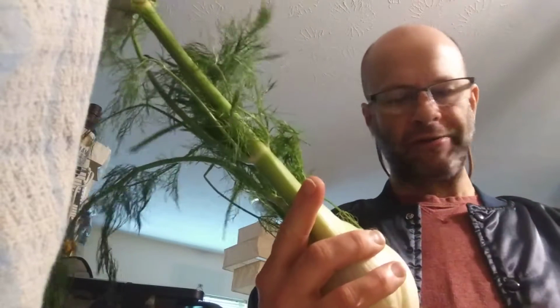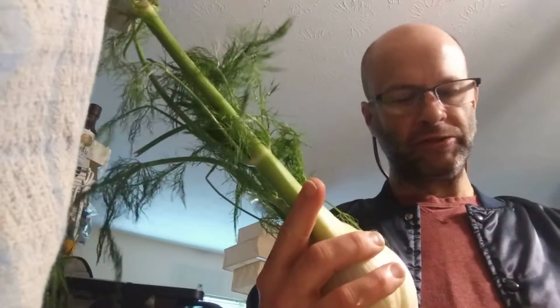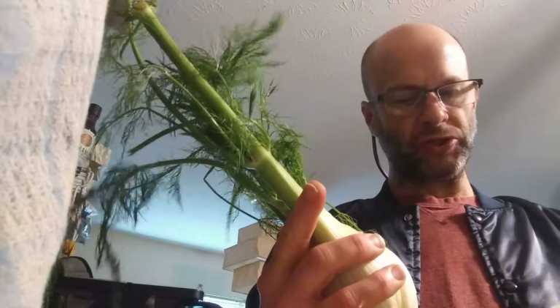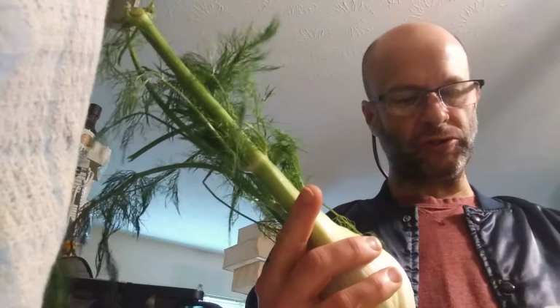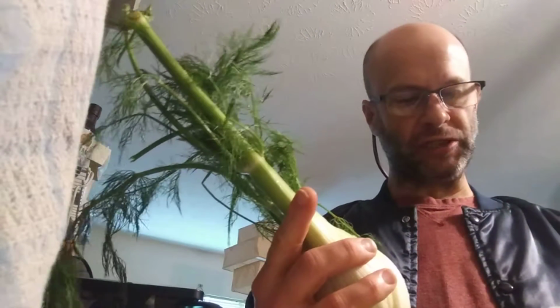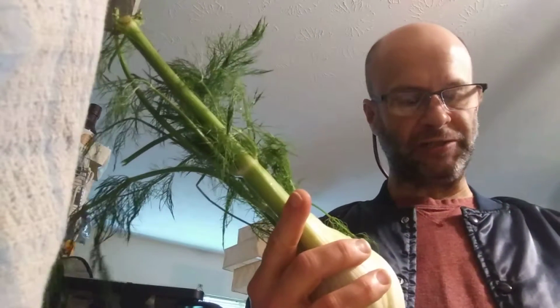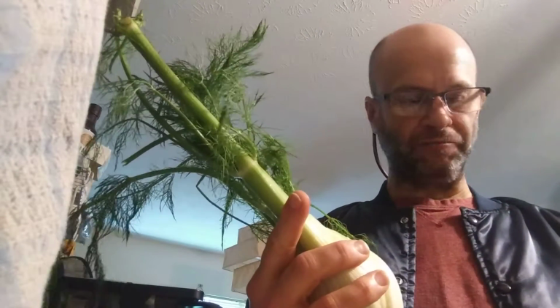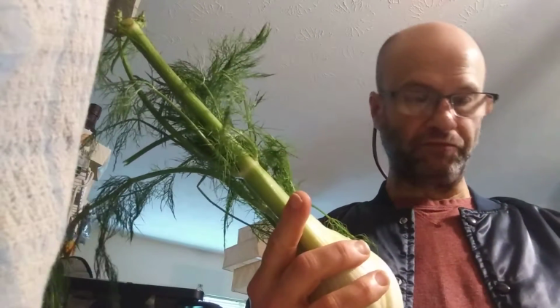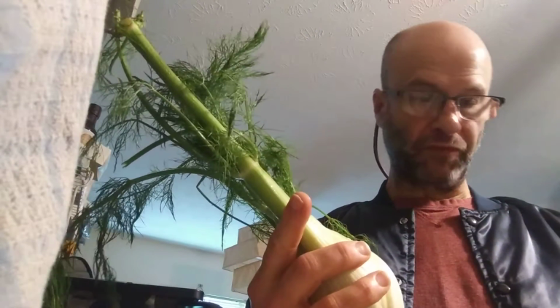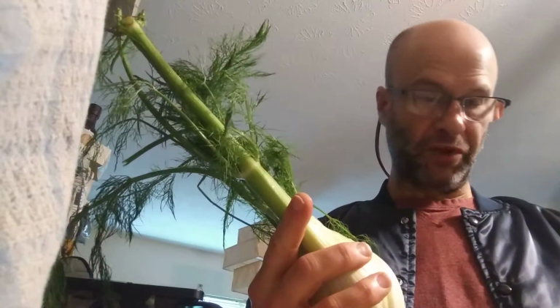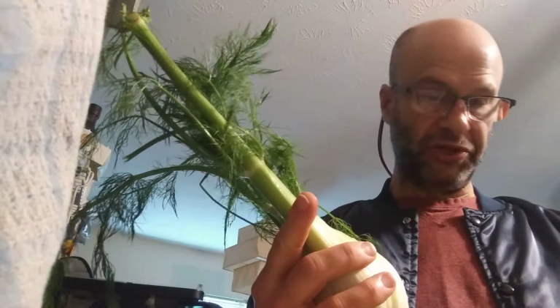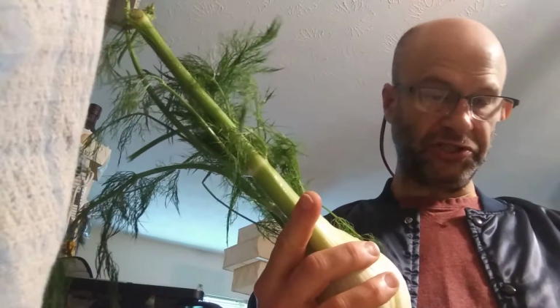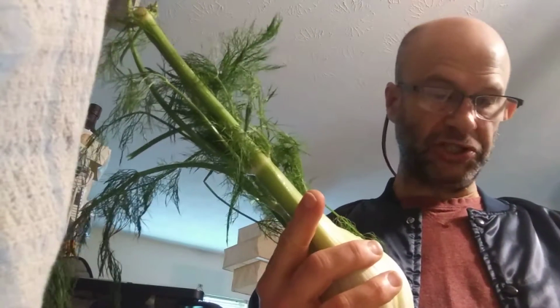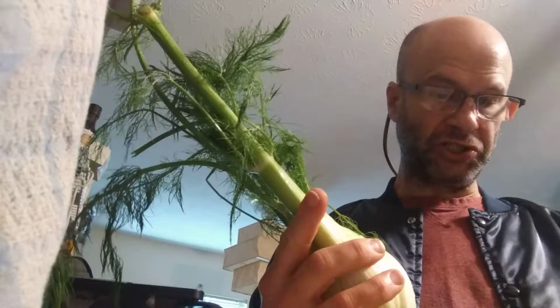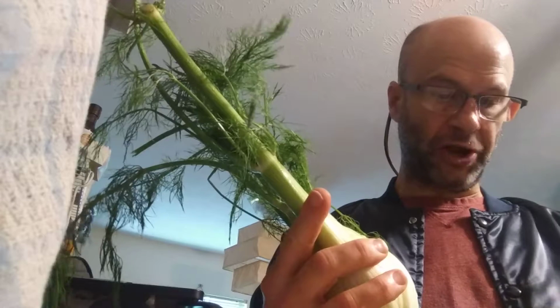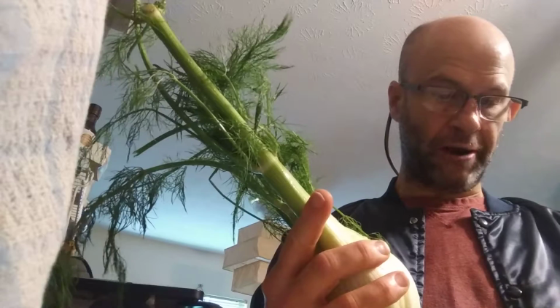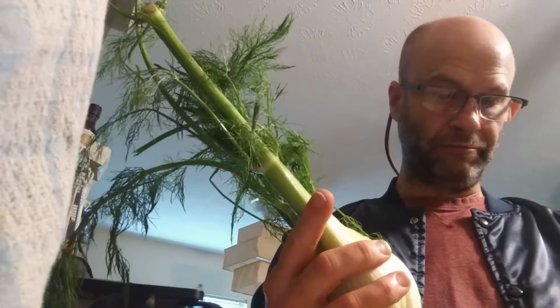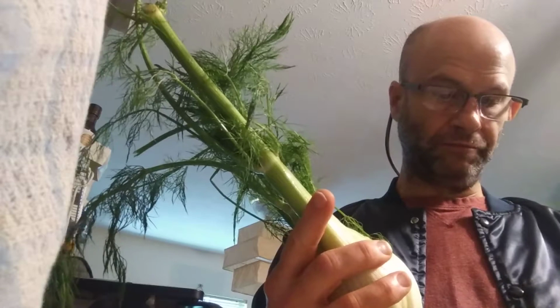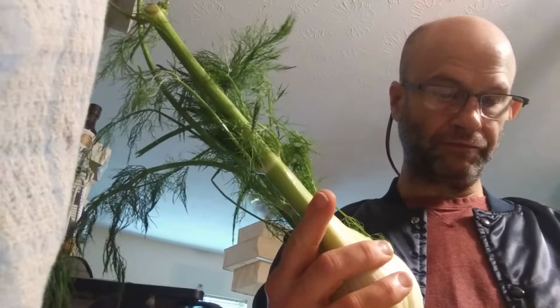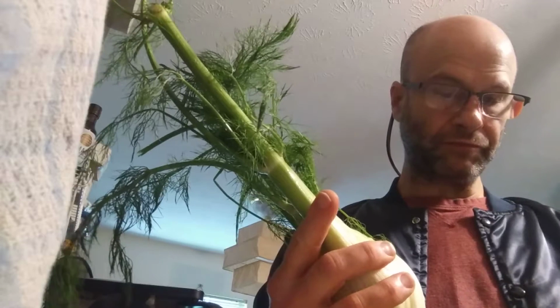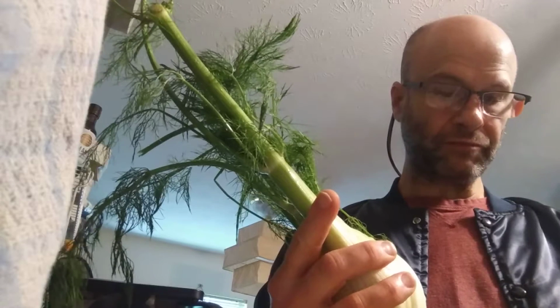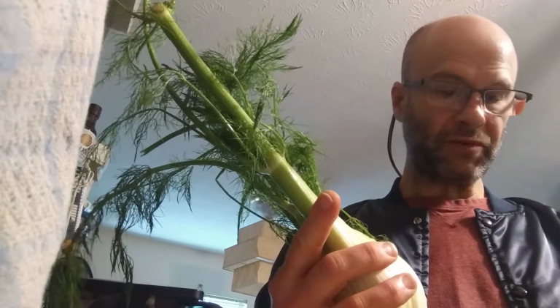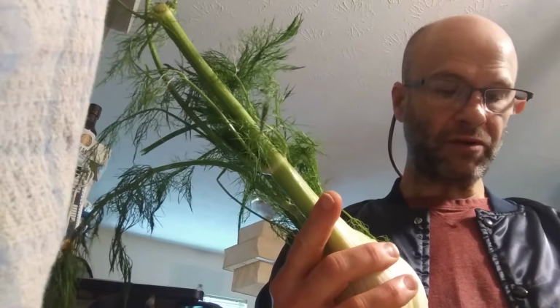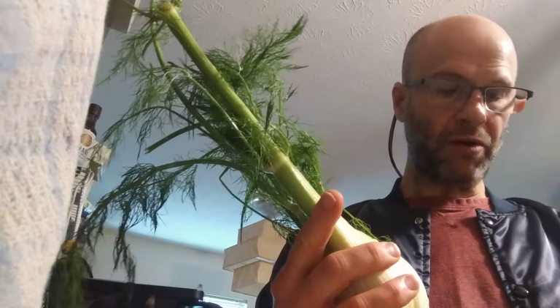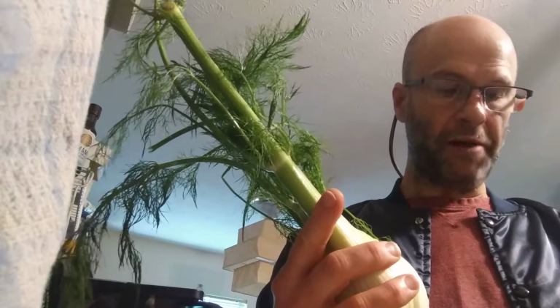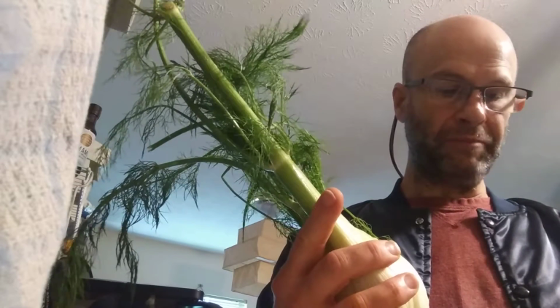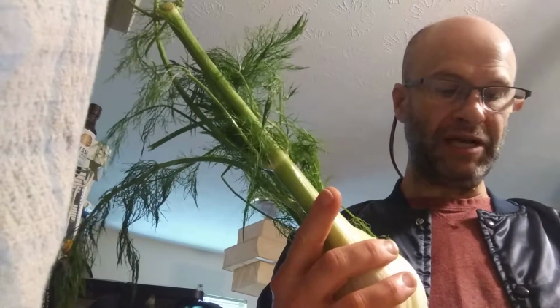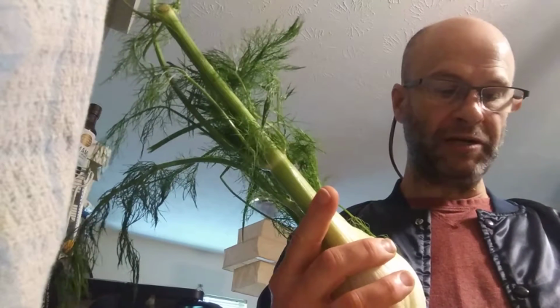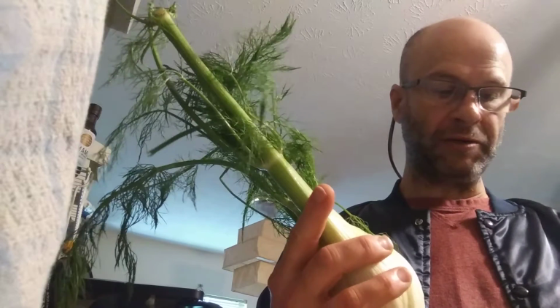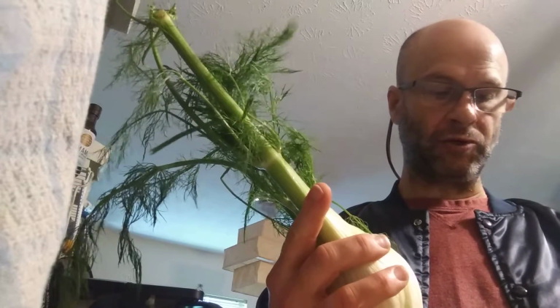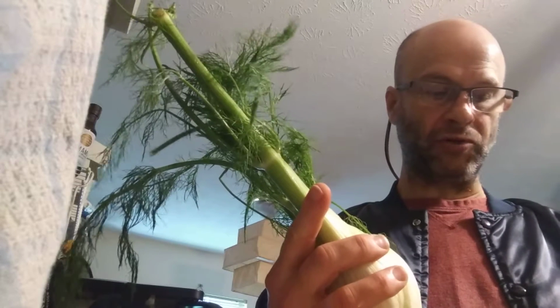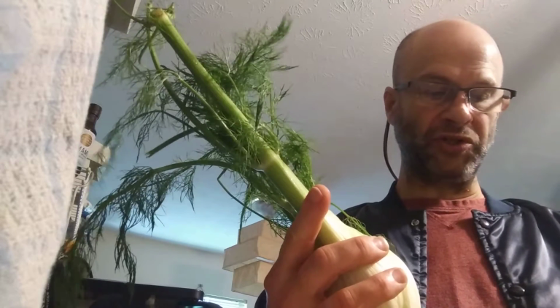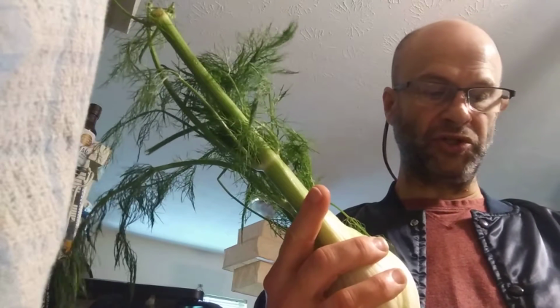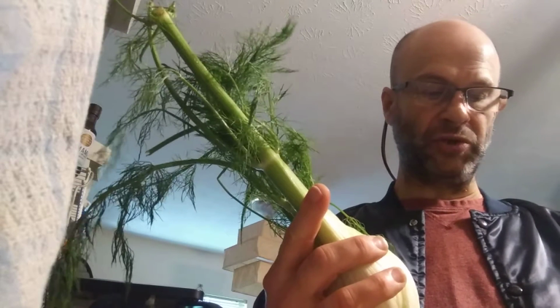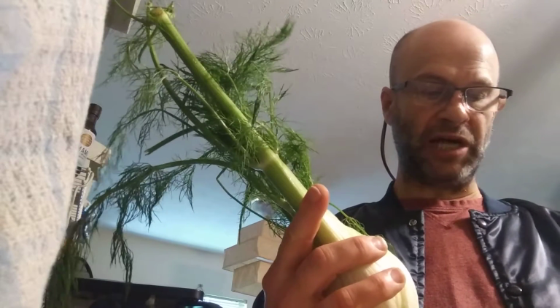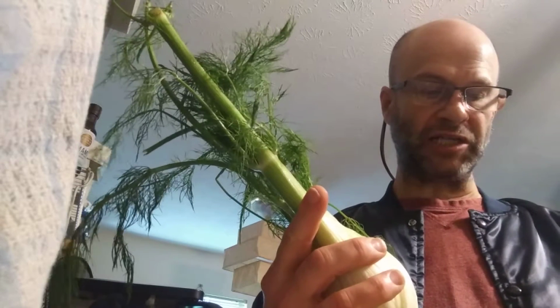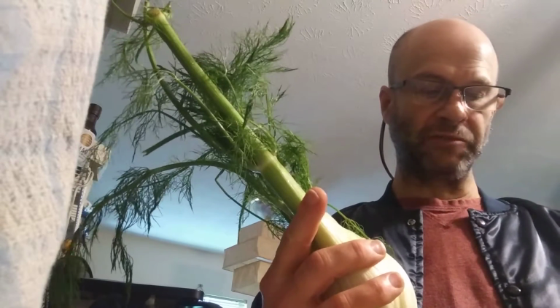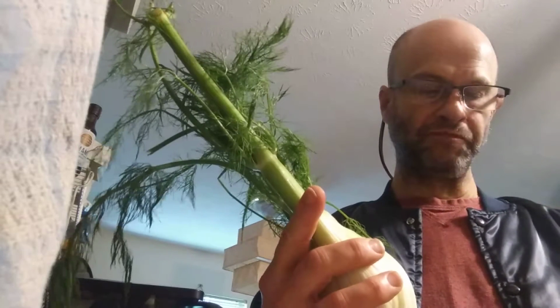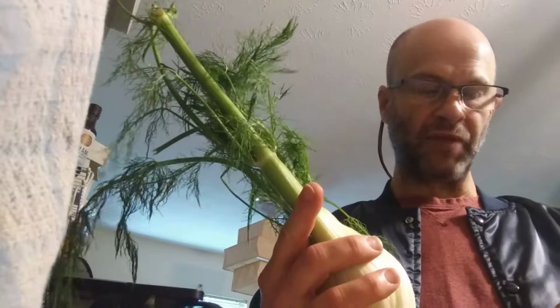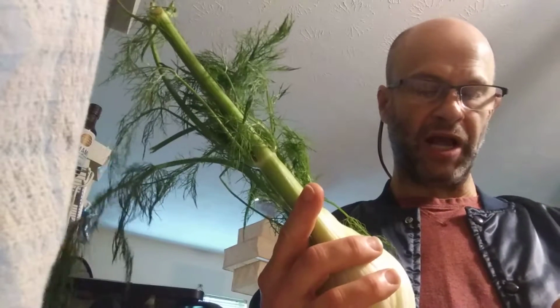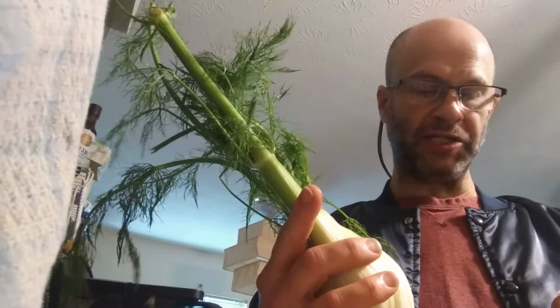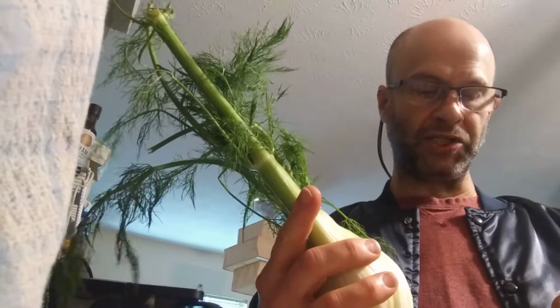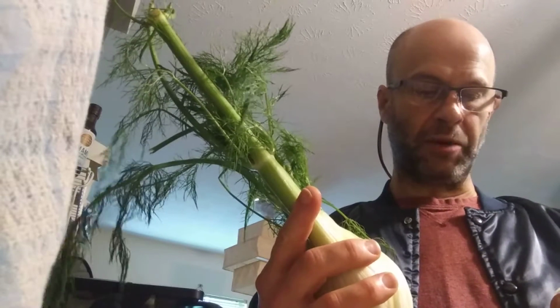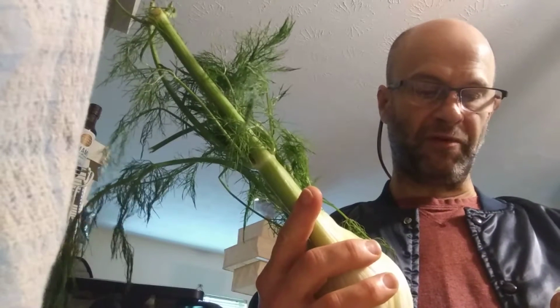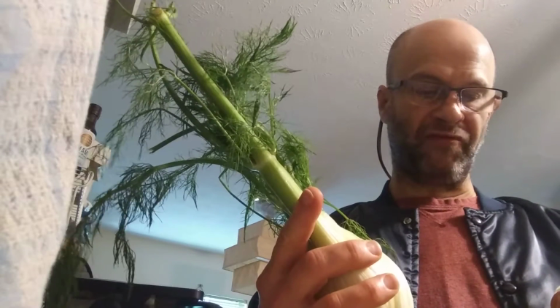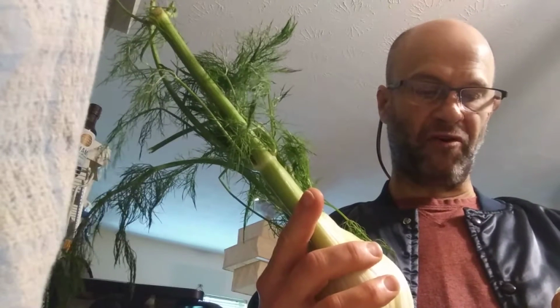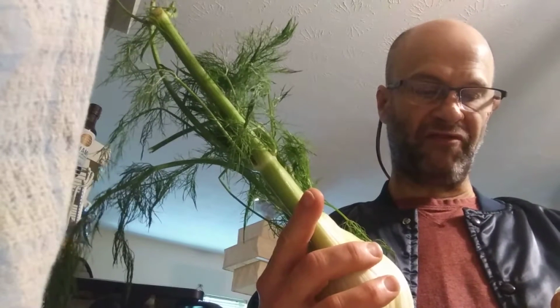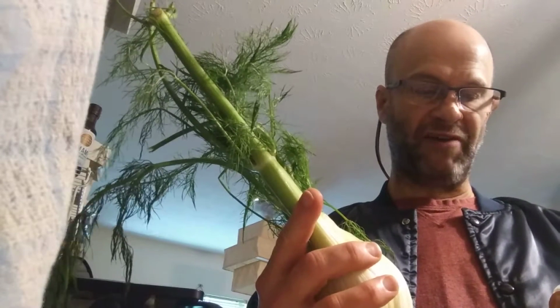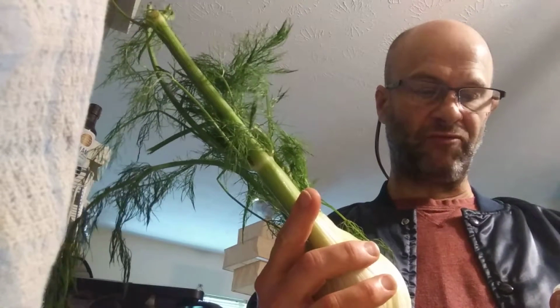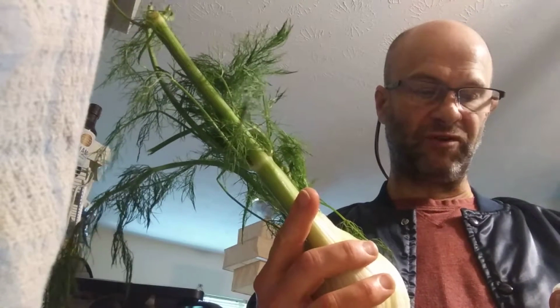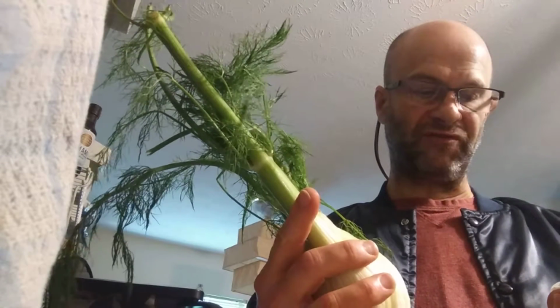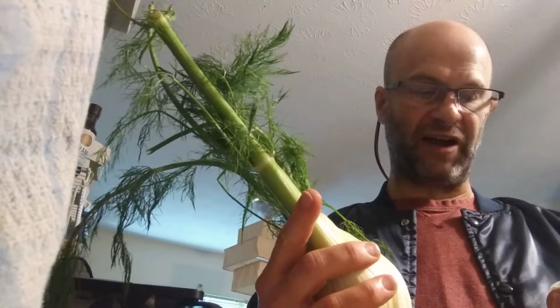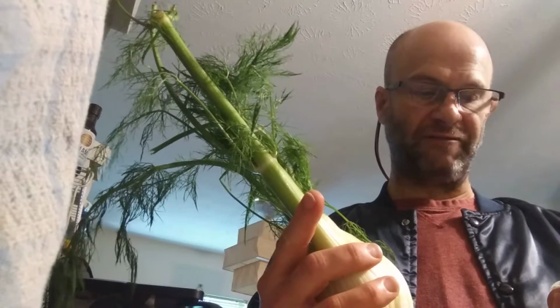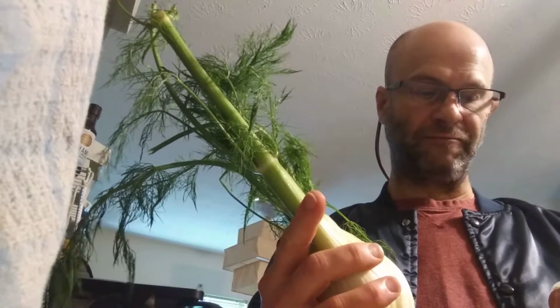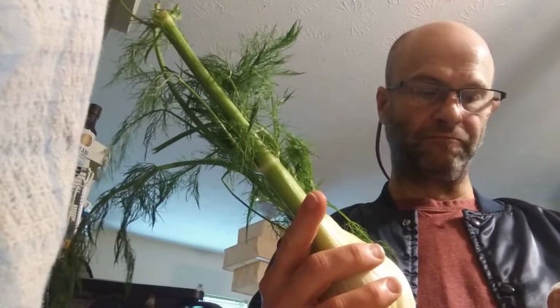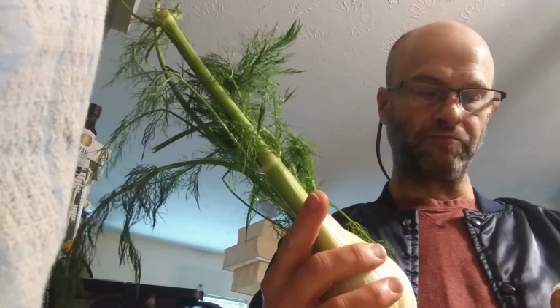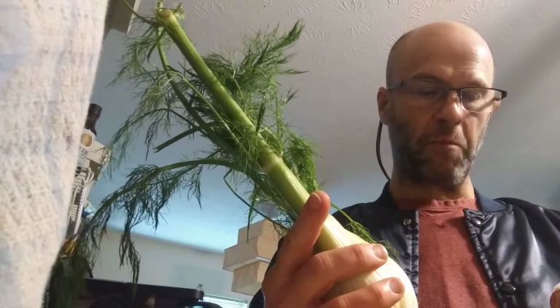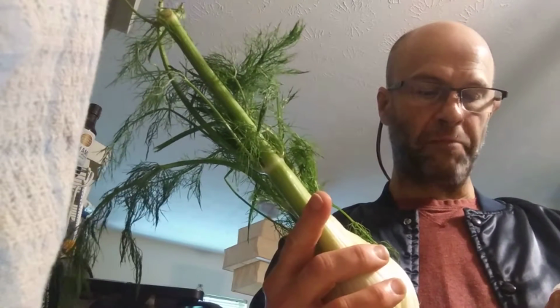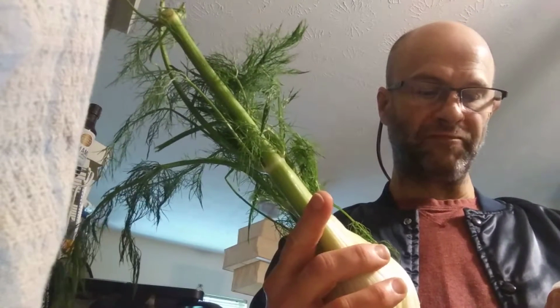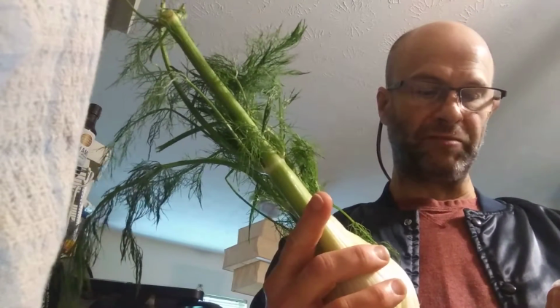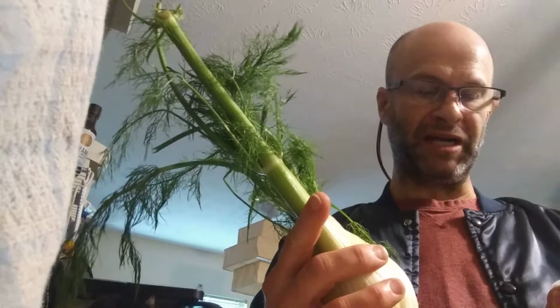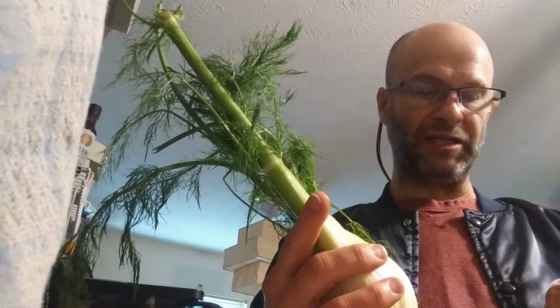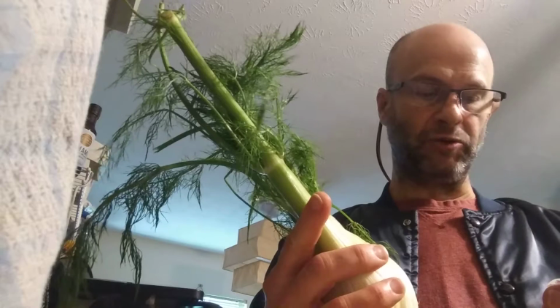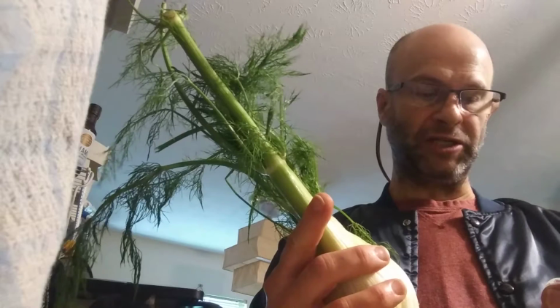This is grown in the U.S. It's number 4515 from Andy Boy.